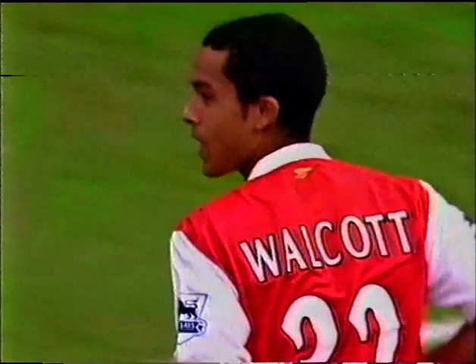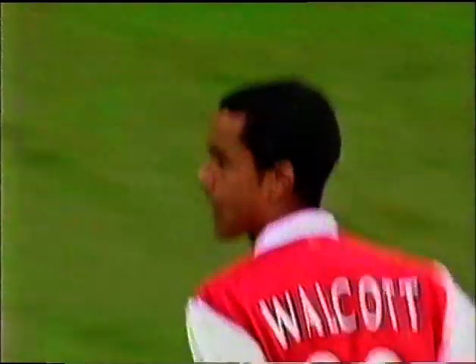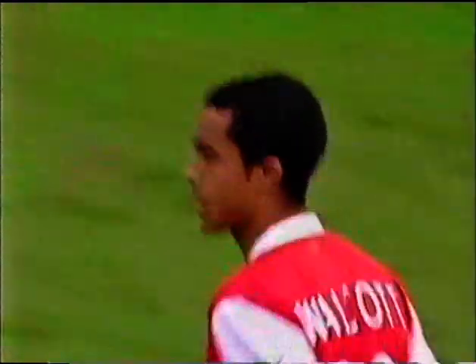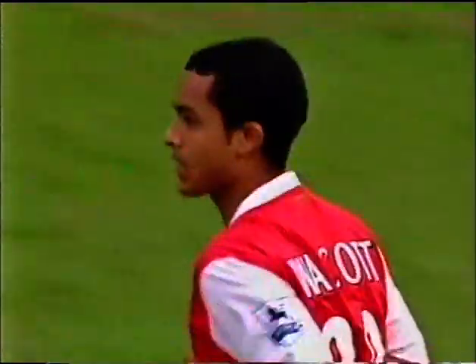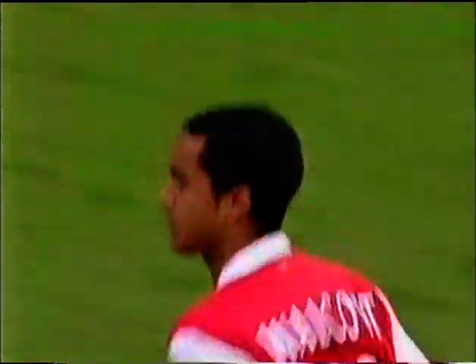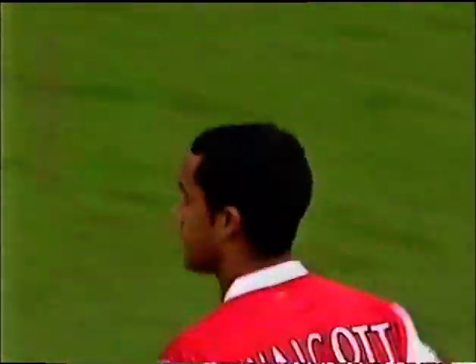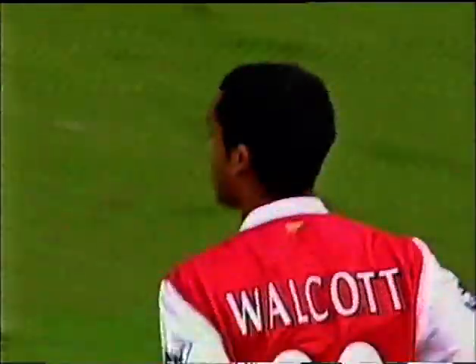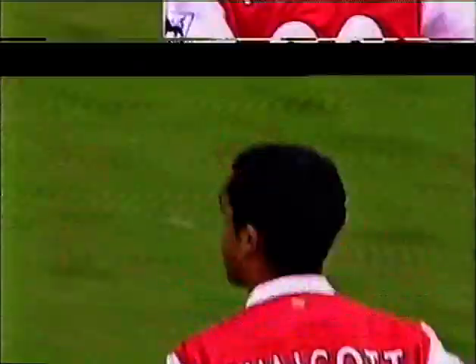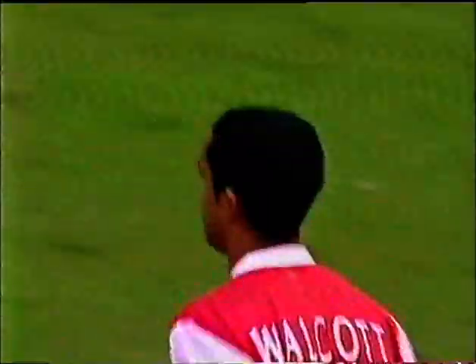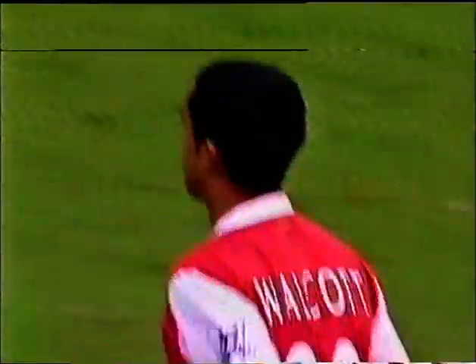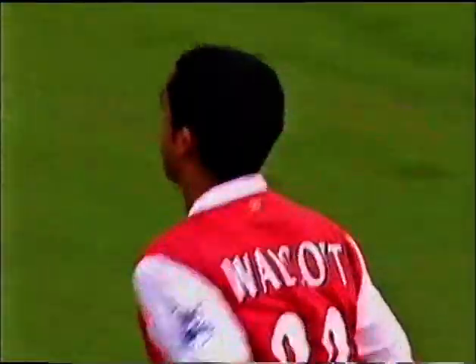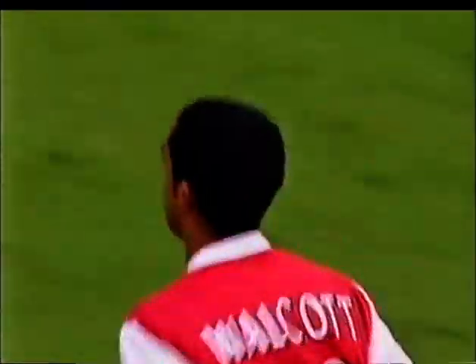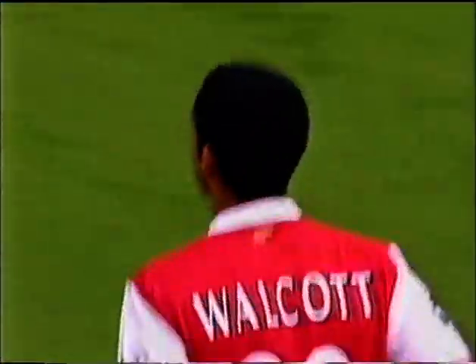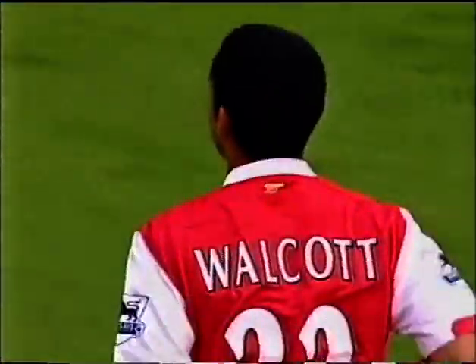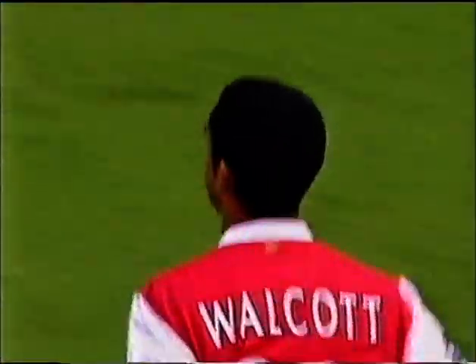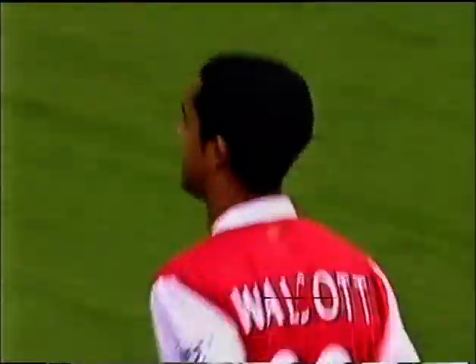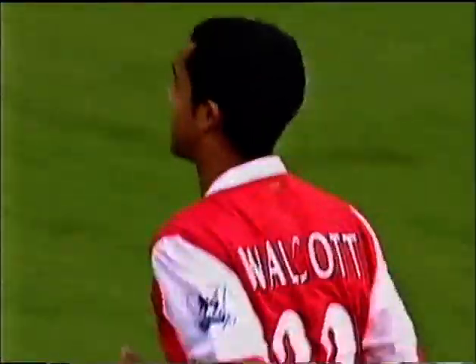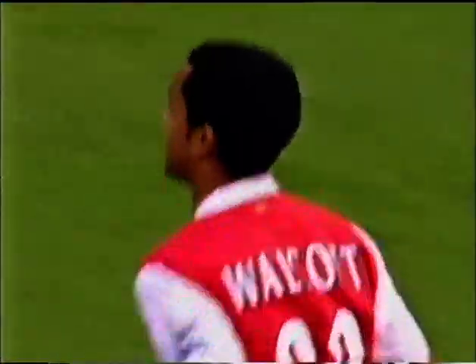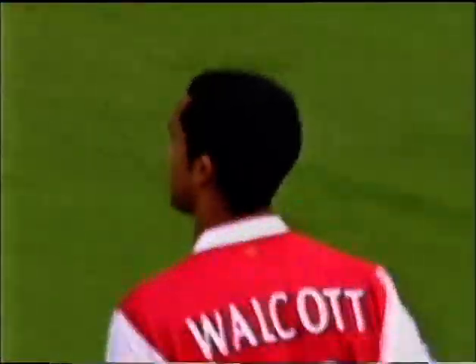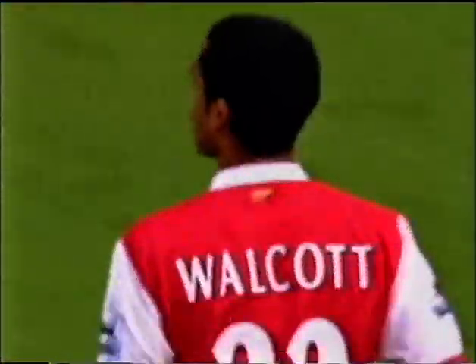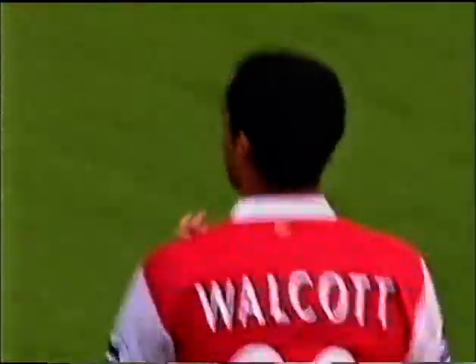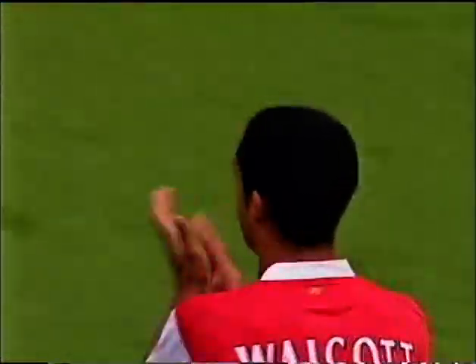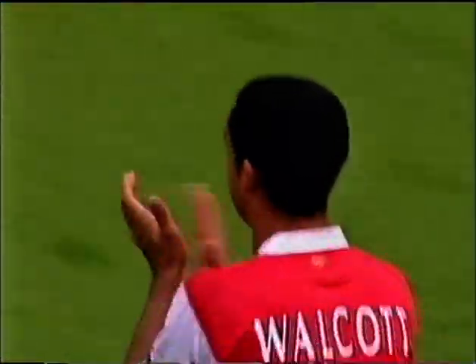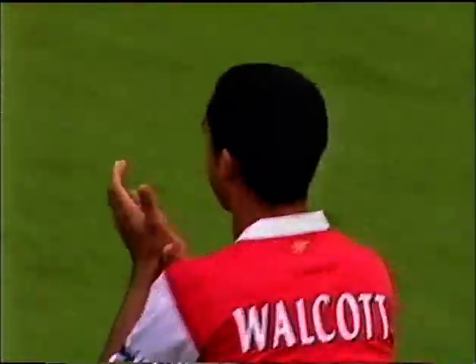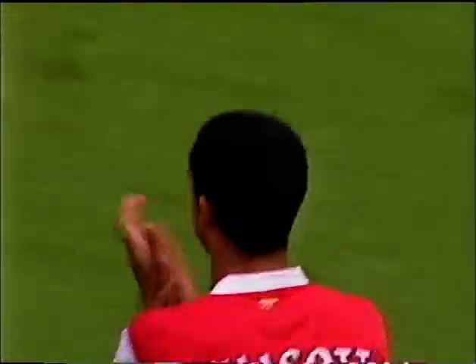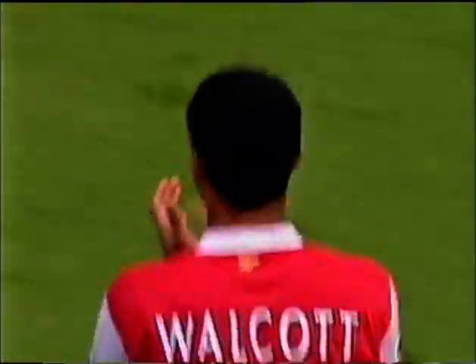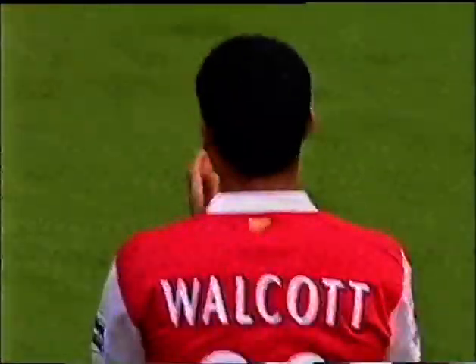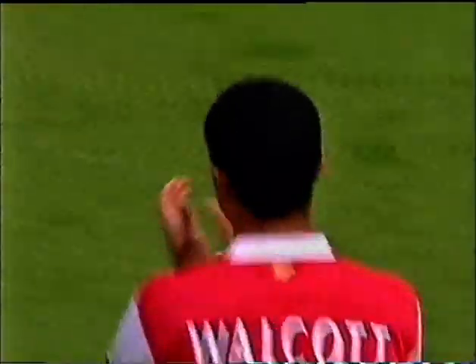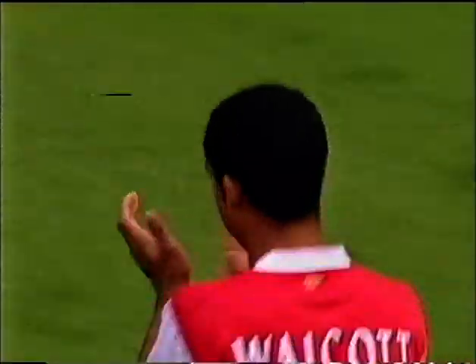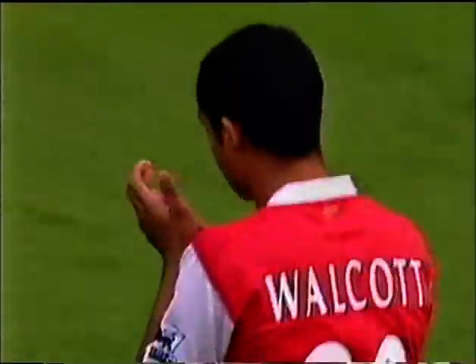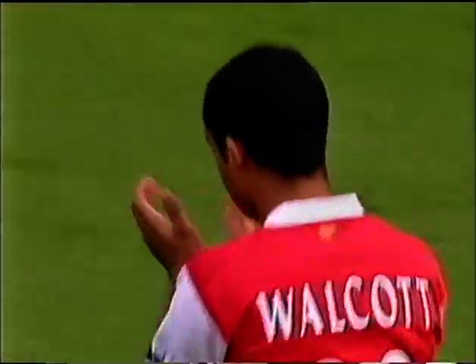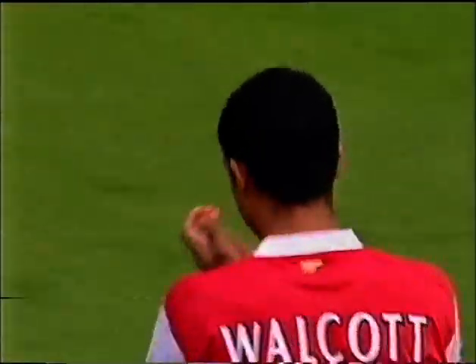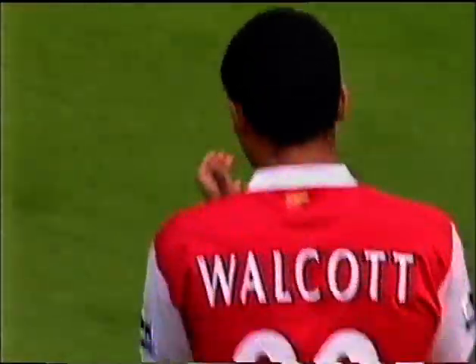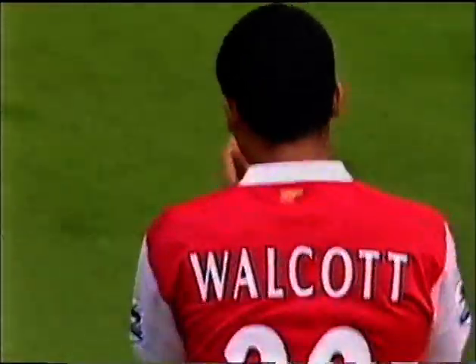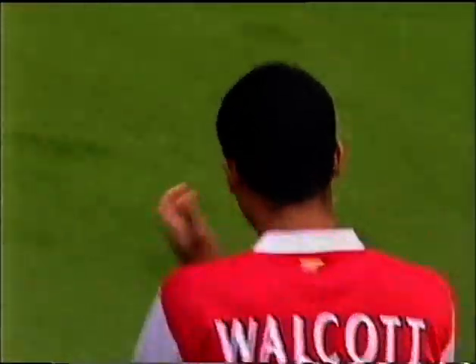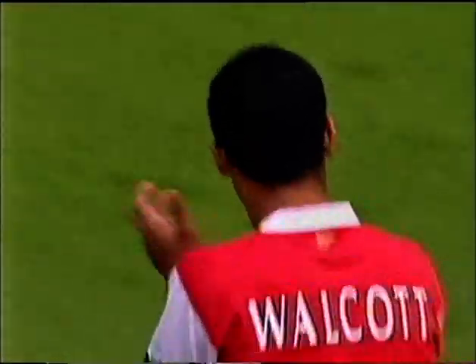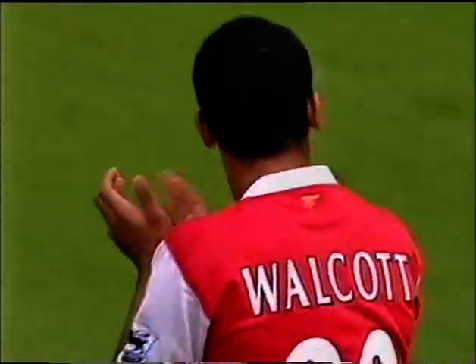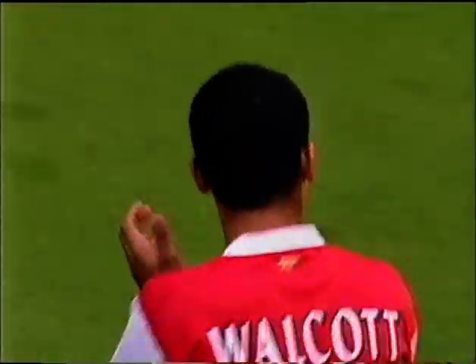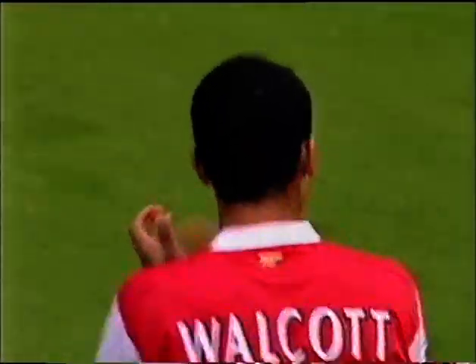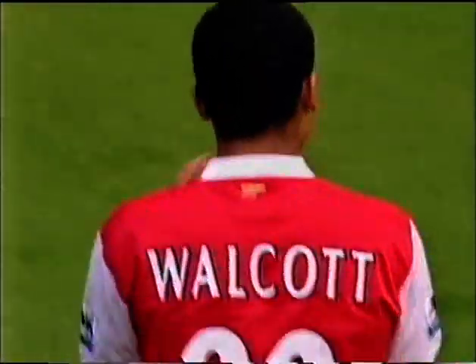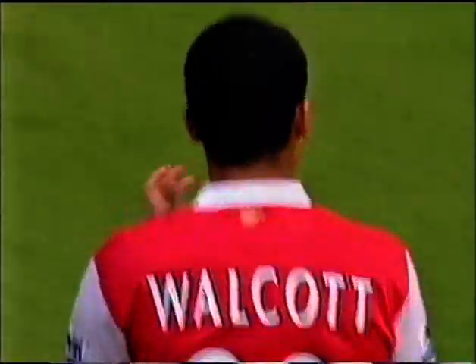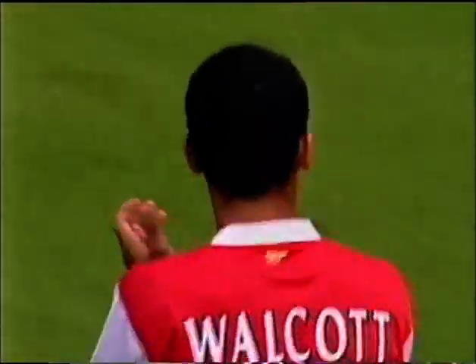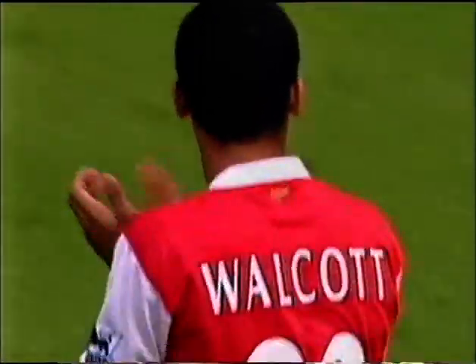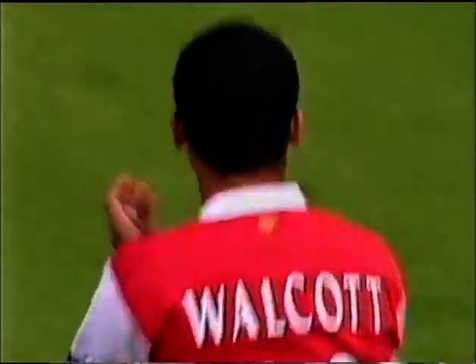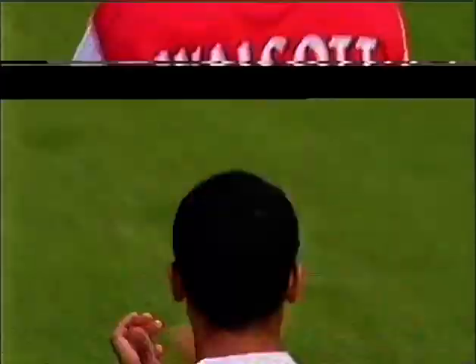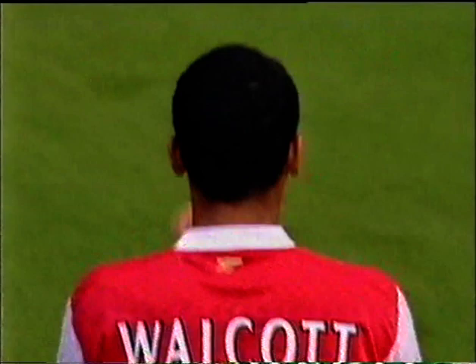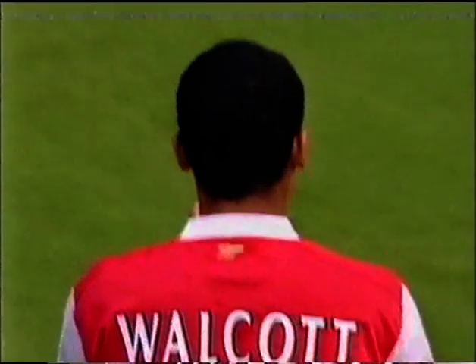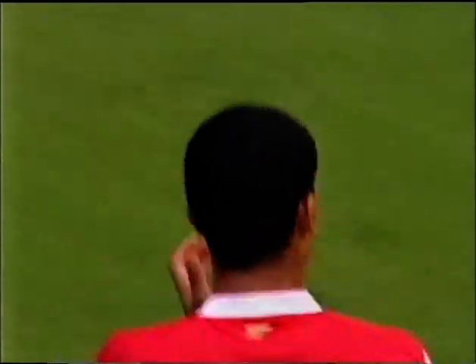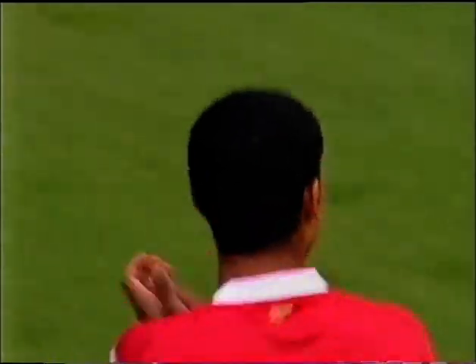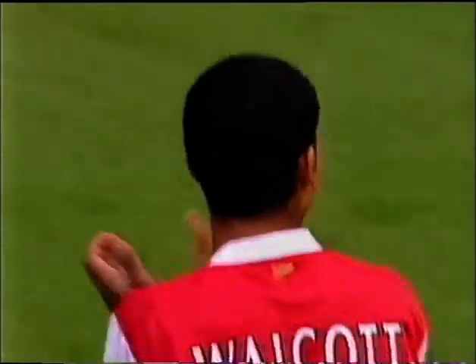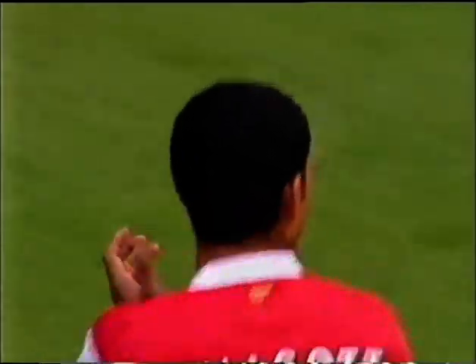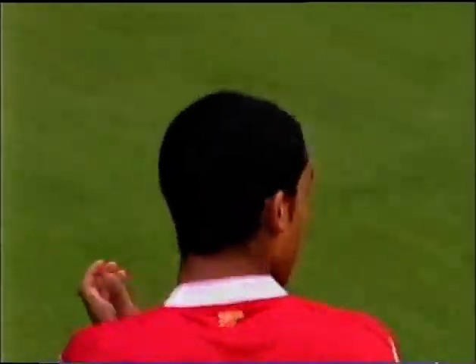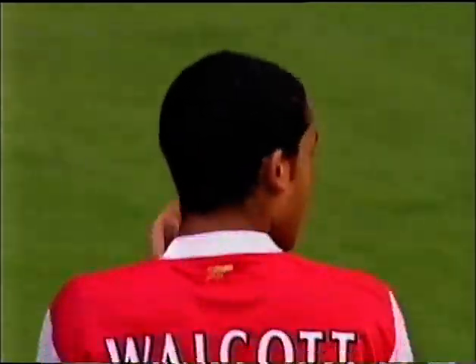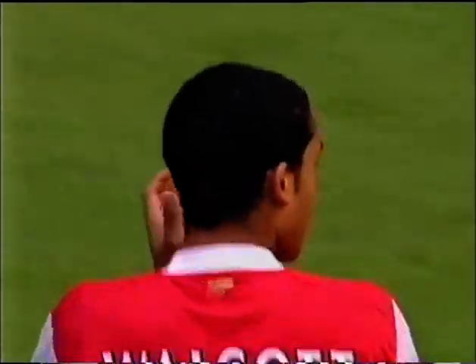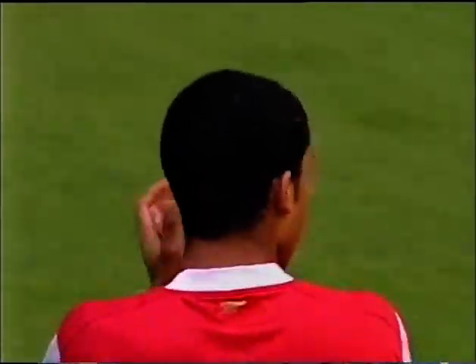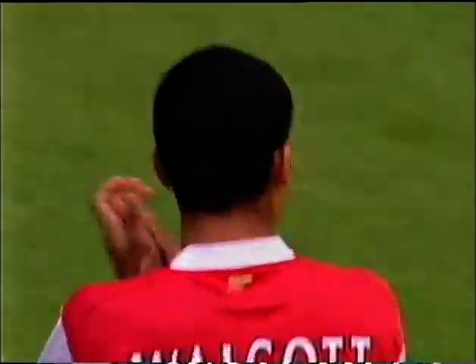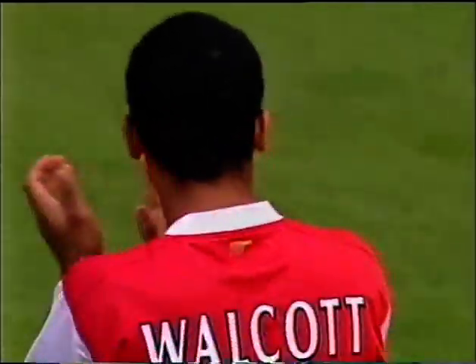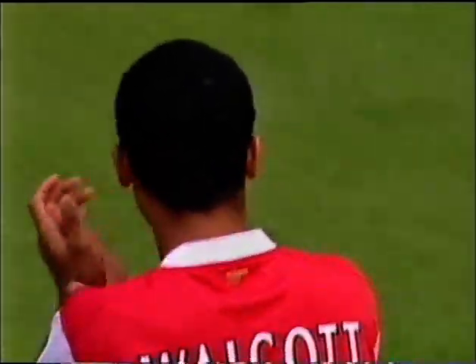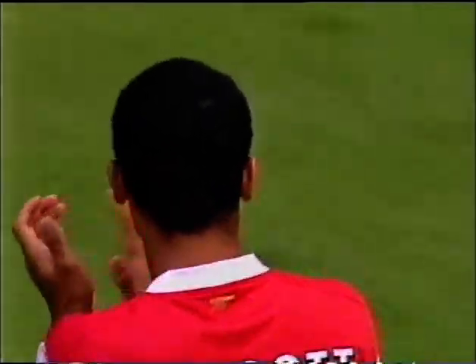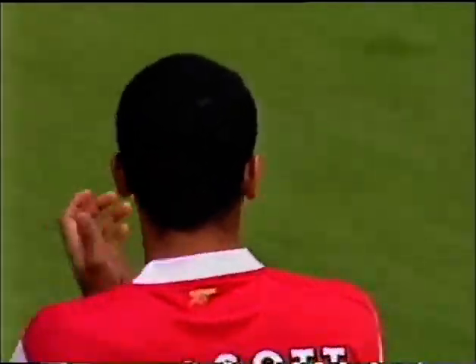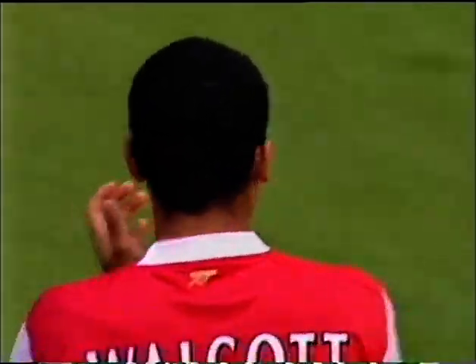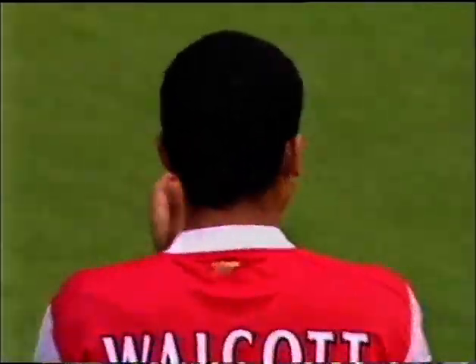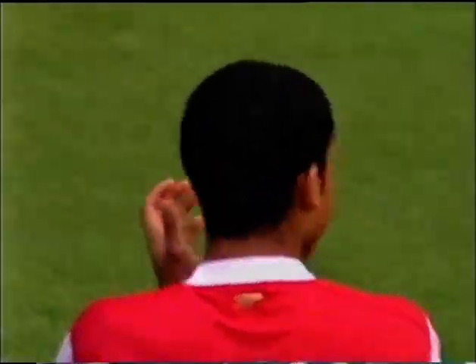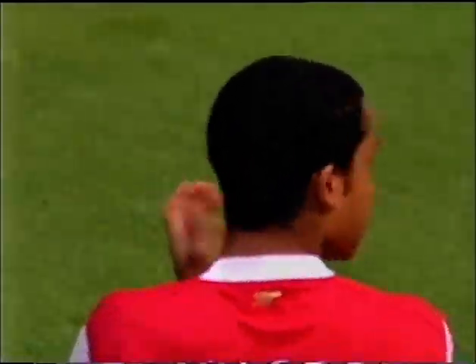By giving Theo Walcott his first start. Incidentally, Theo was seven when Arsene joined the Gunners. Watching this one, Tony Gubba.